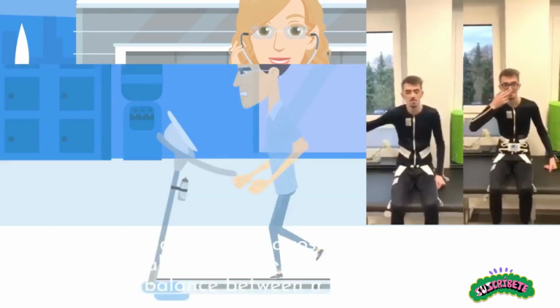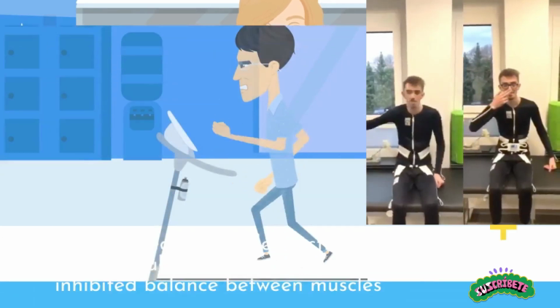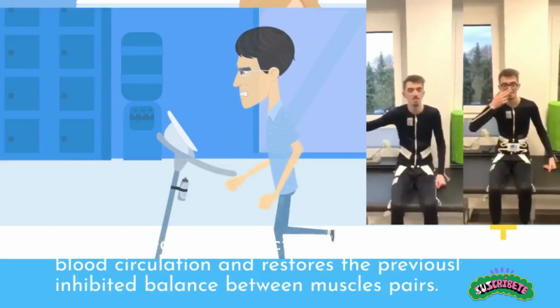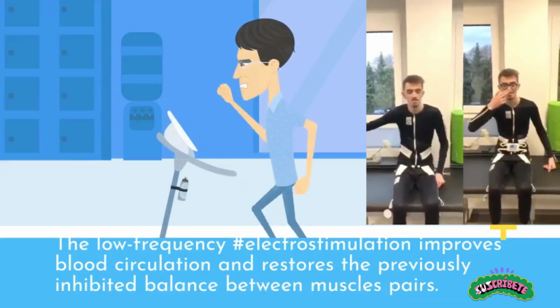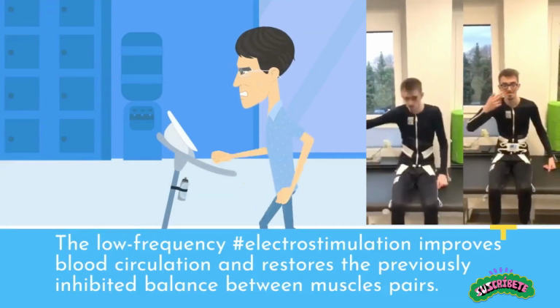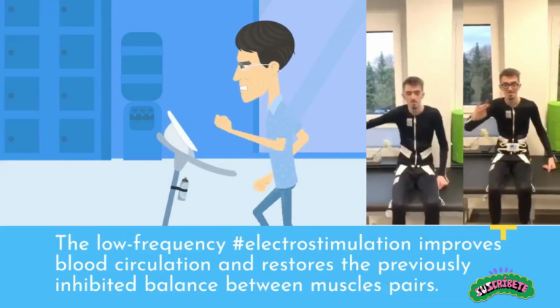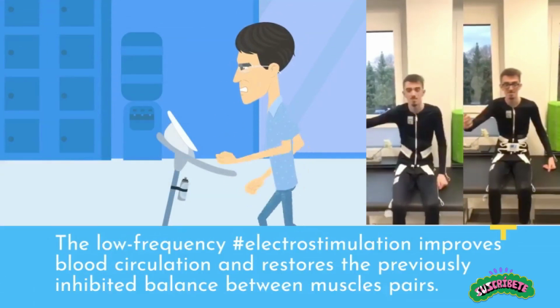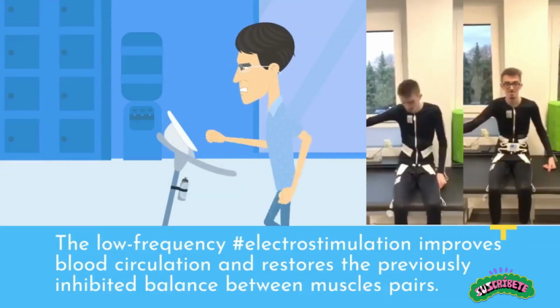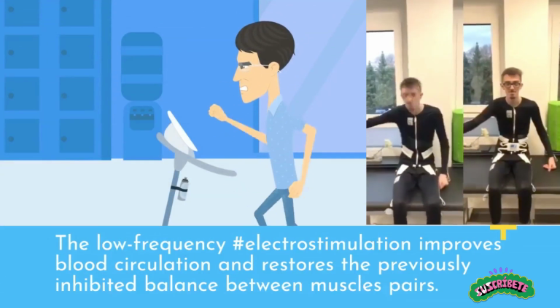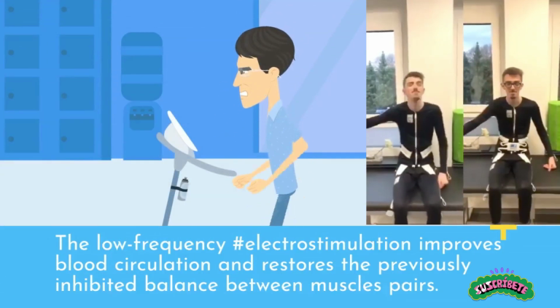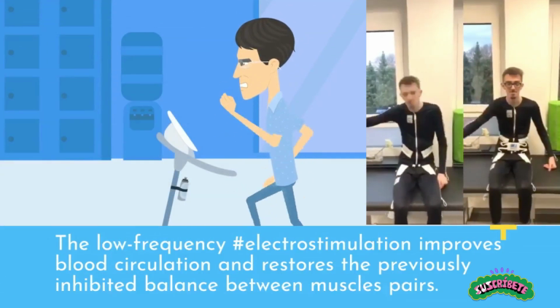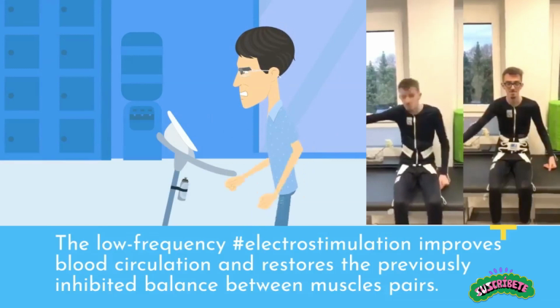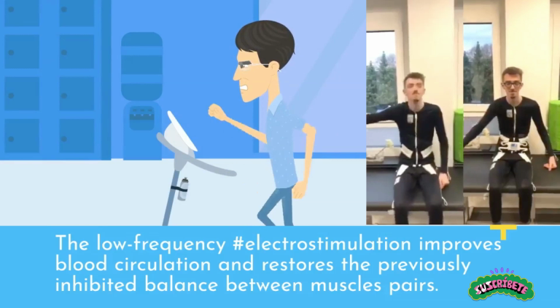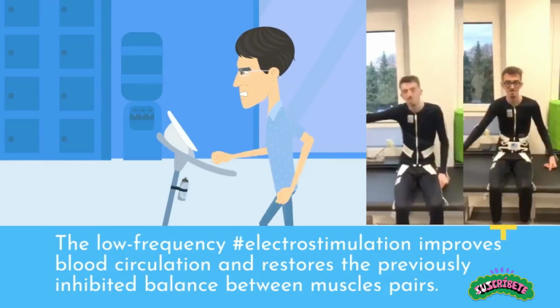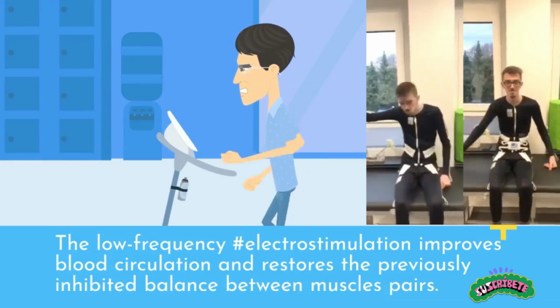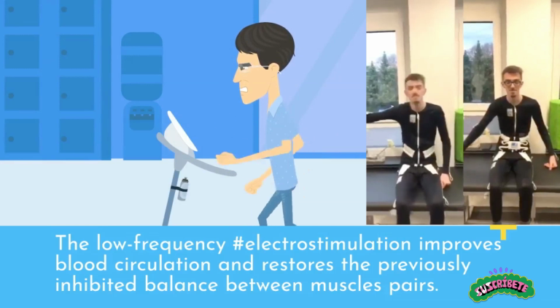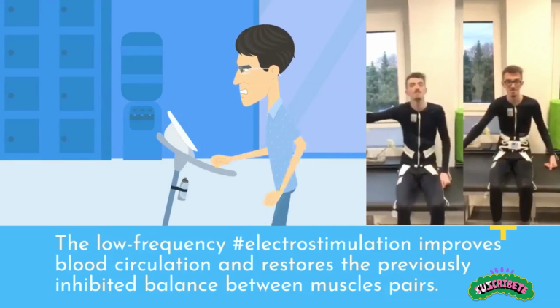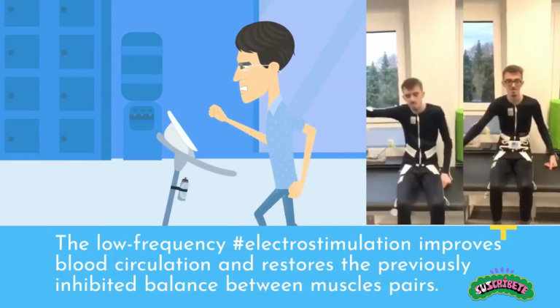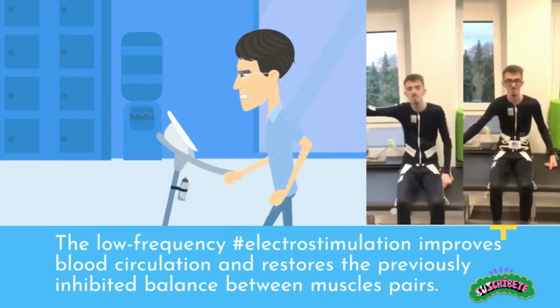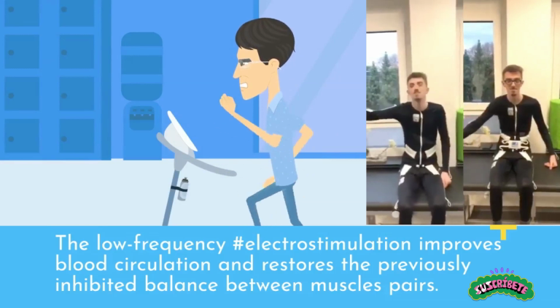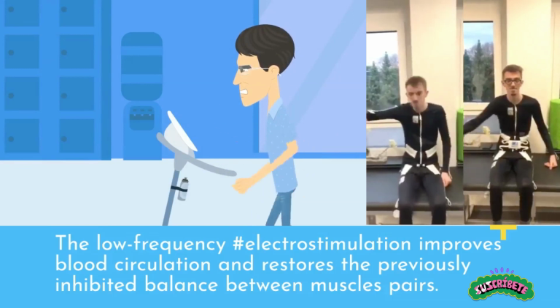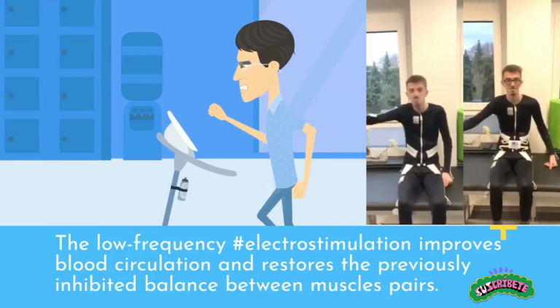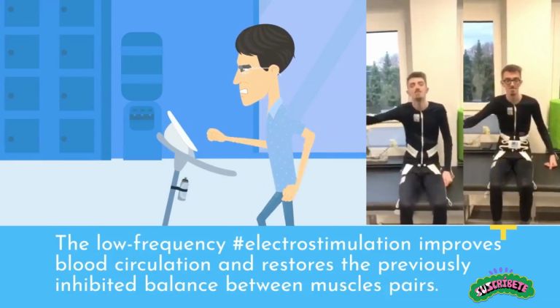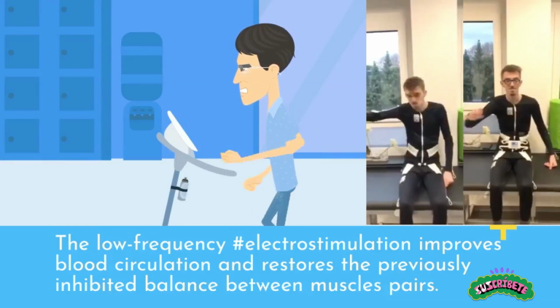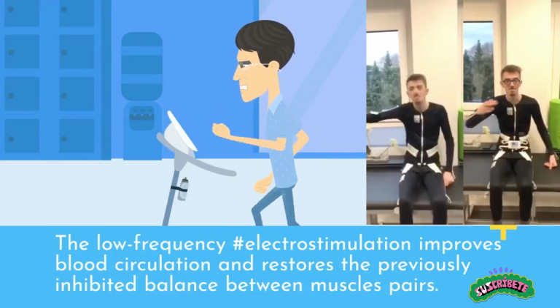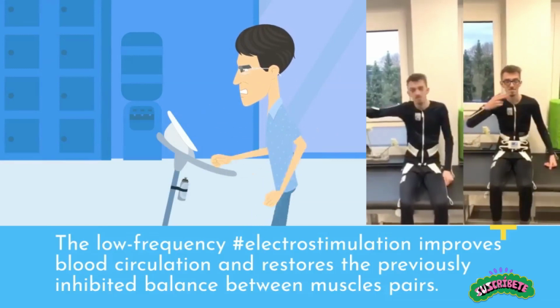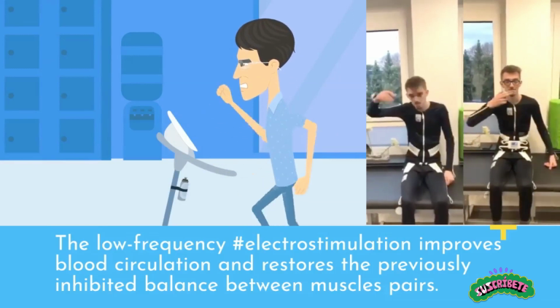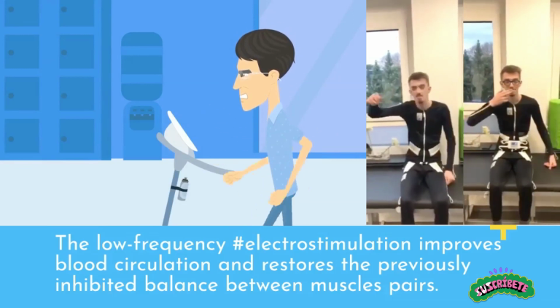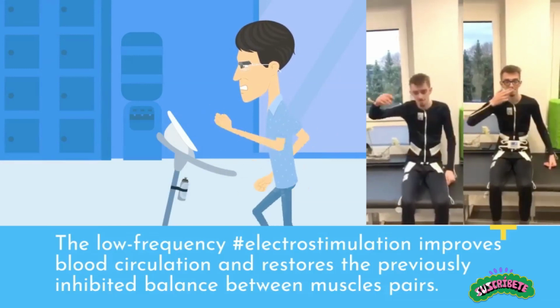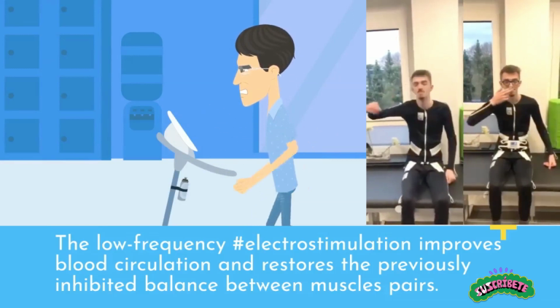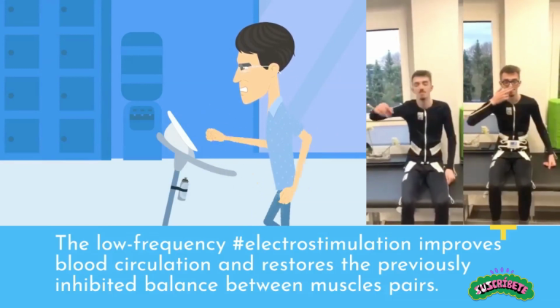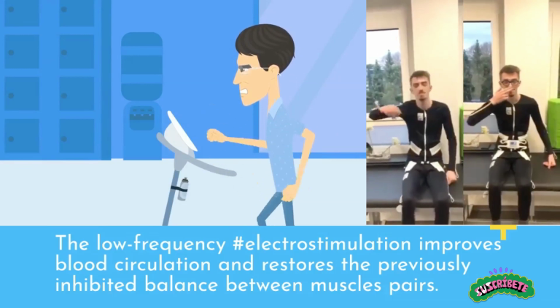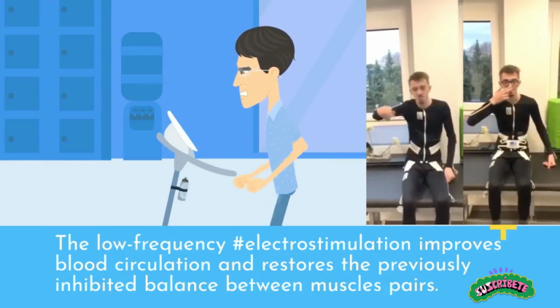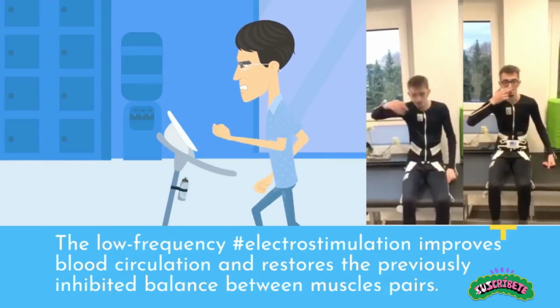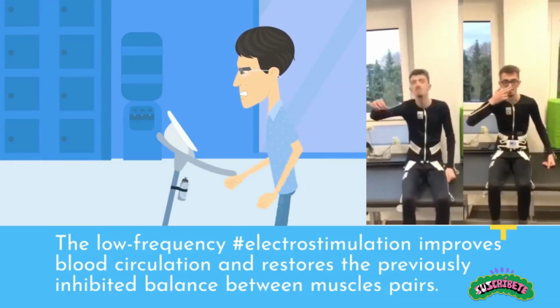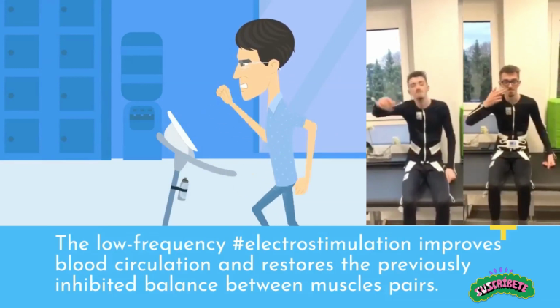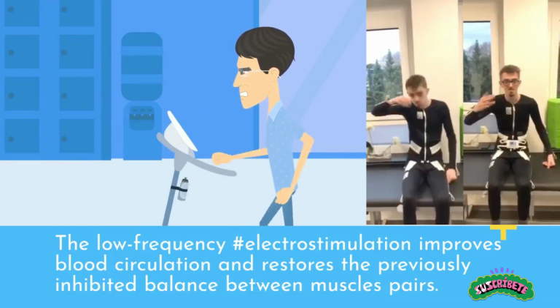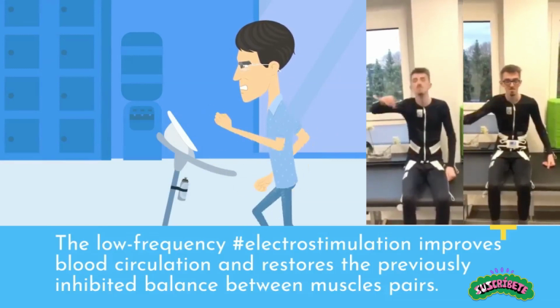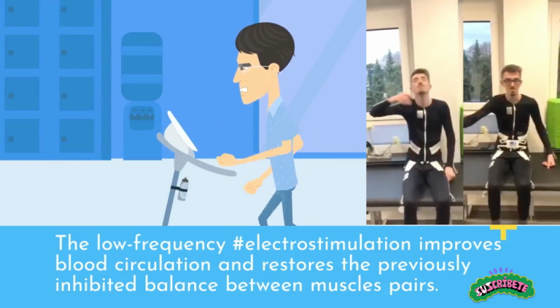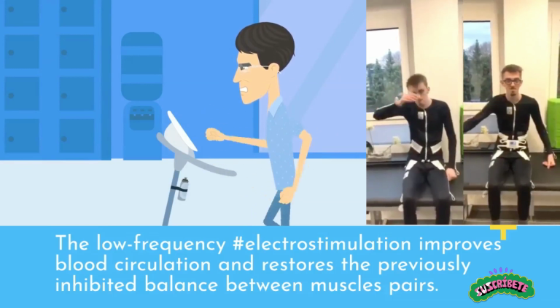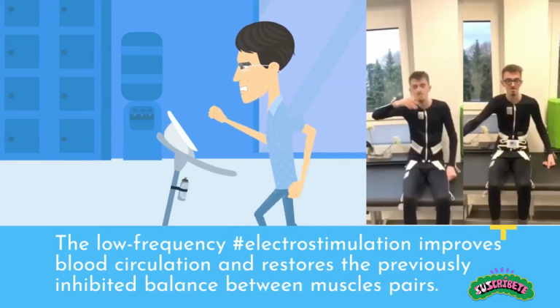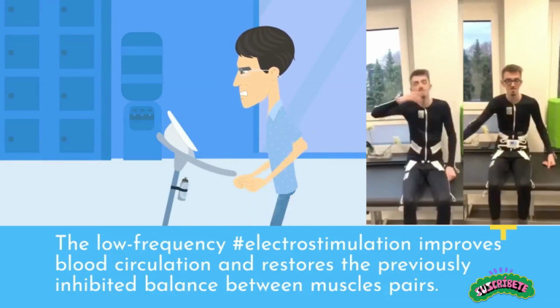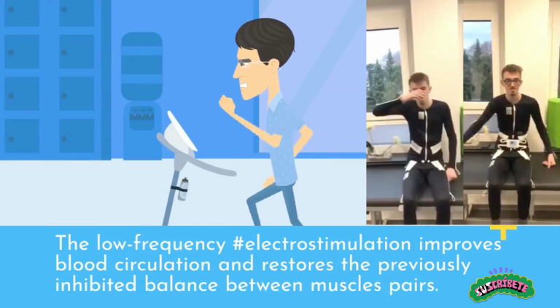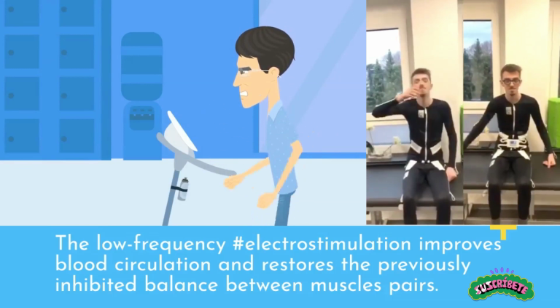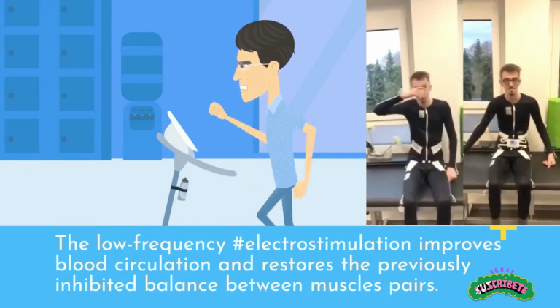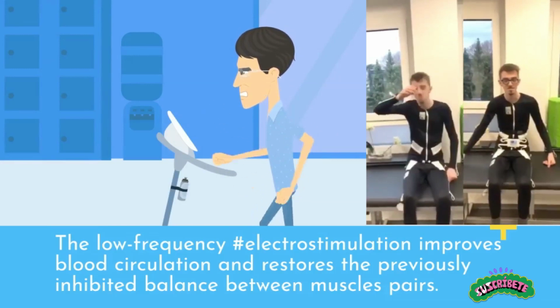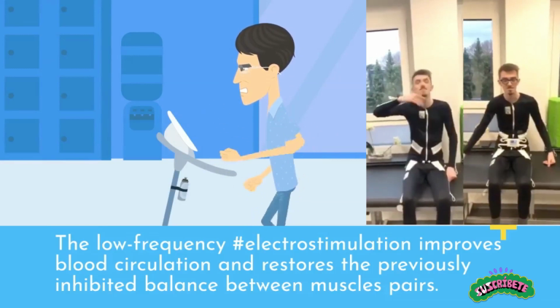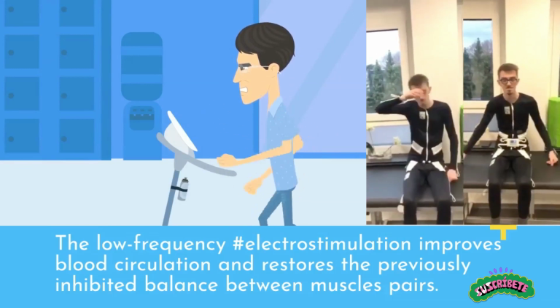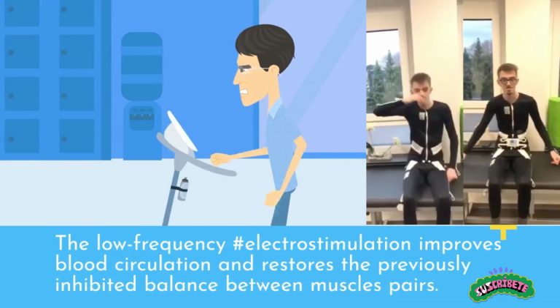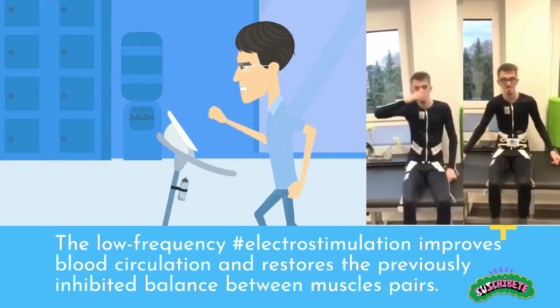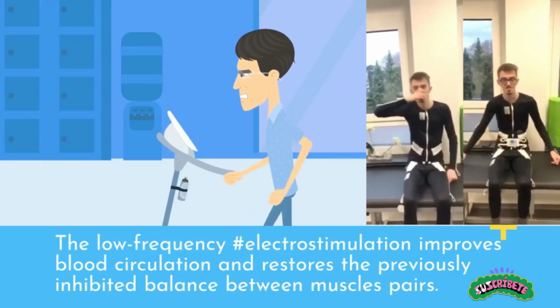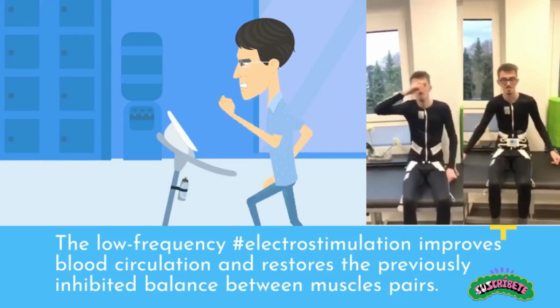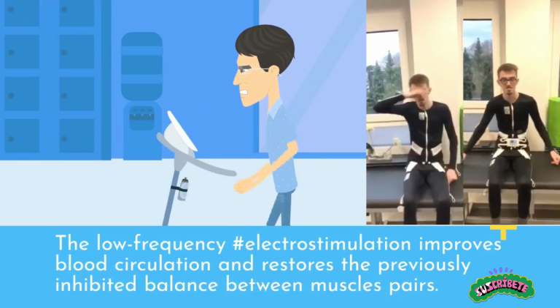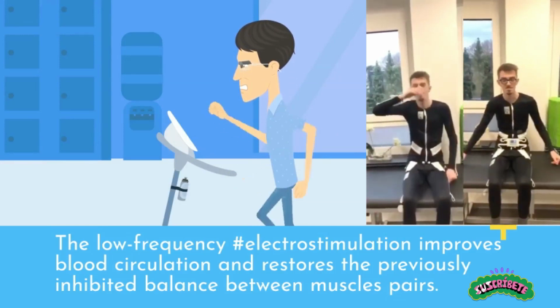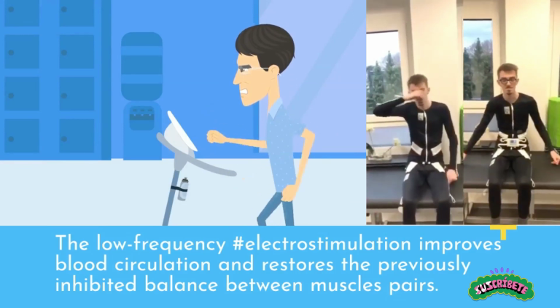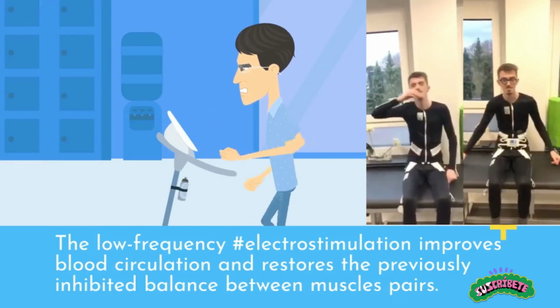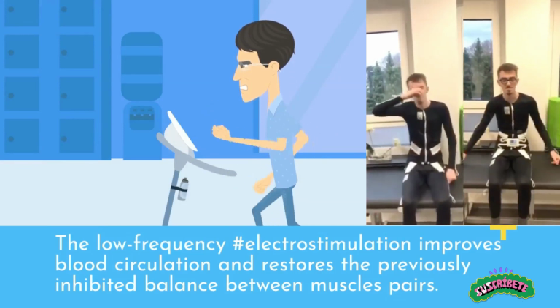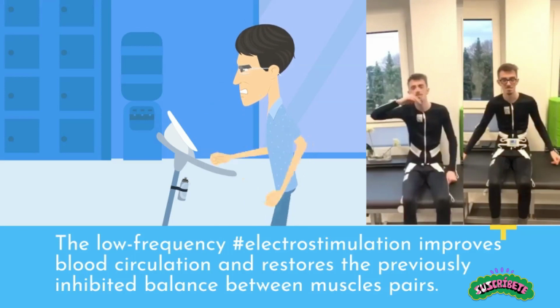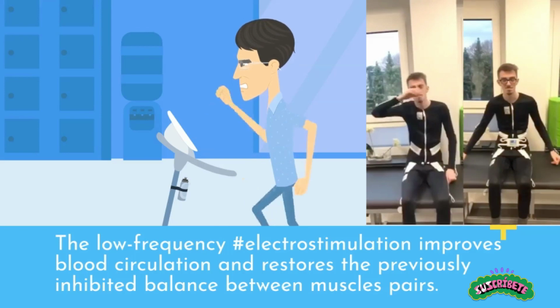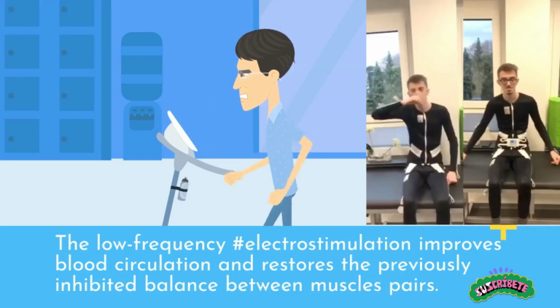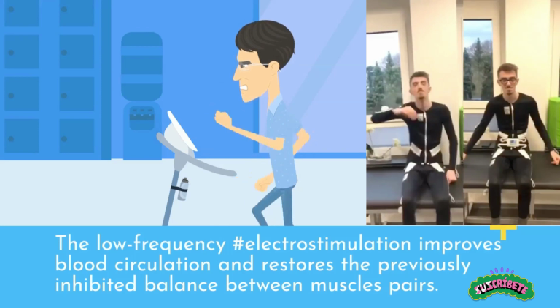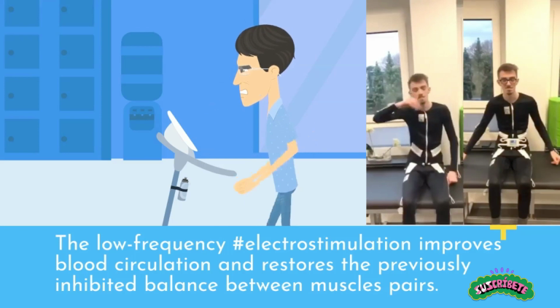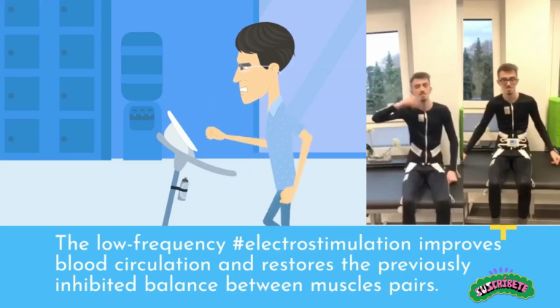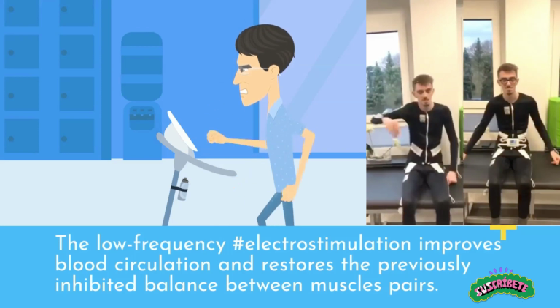The low-frequency electrostimulation improves blood circulation and restores the previously inhibited balance between muscle pairs.